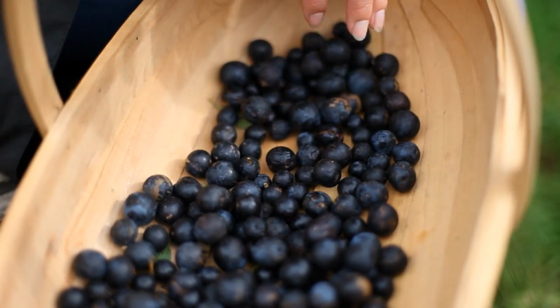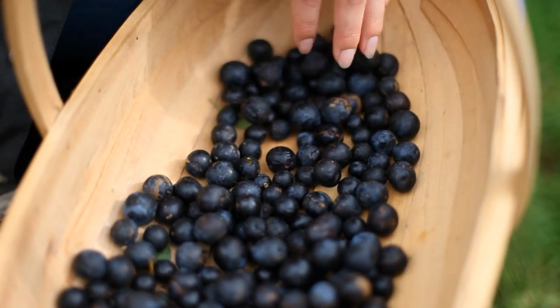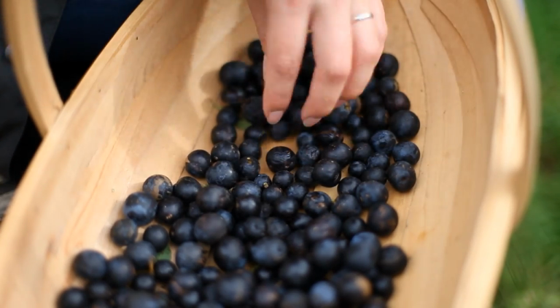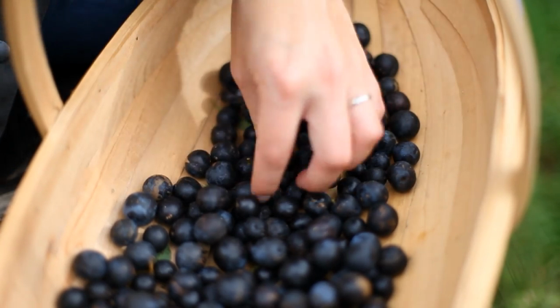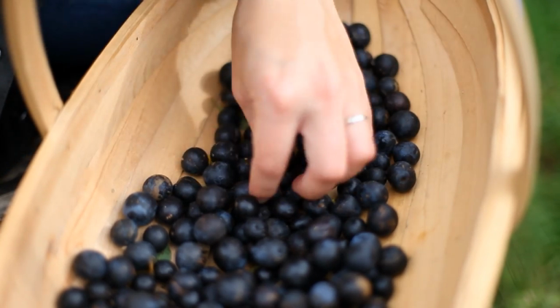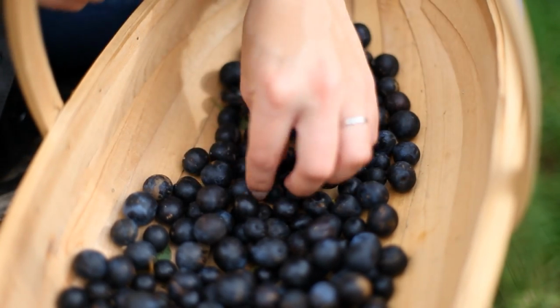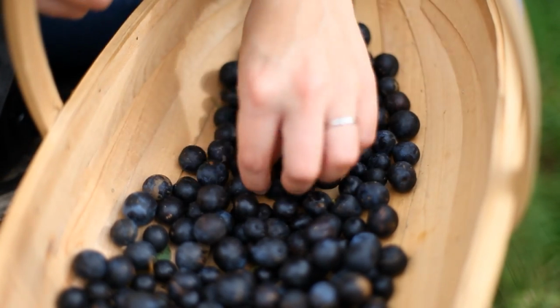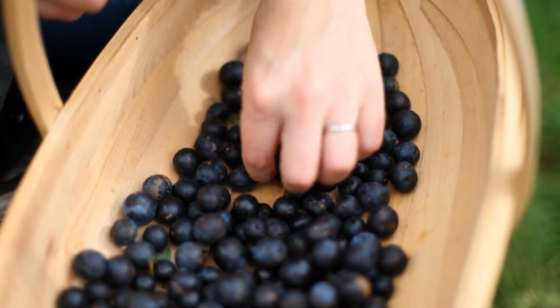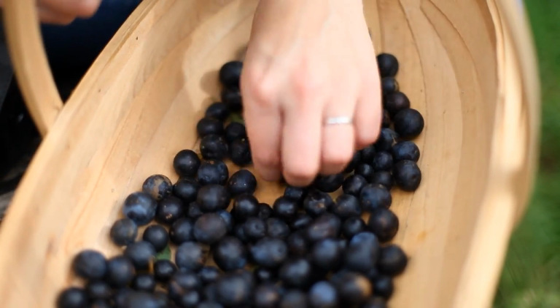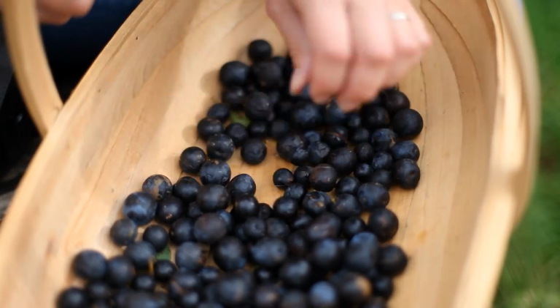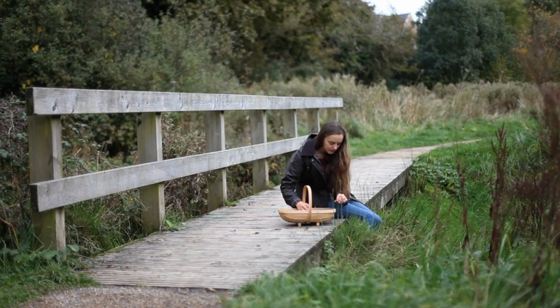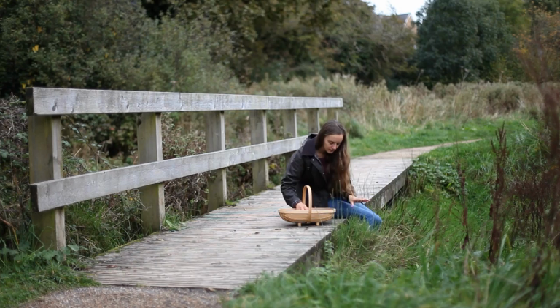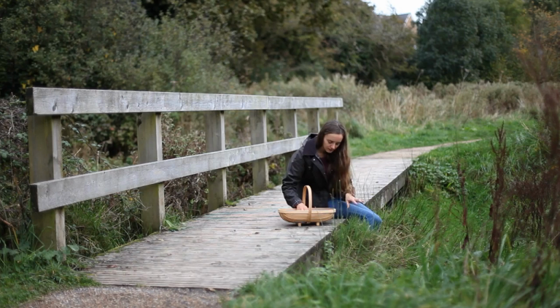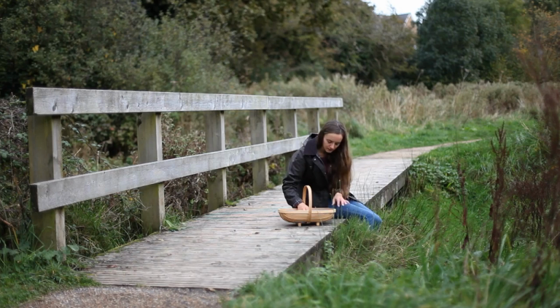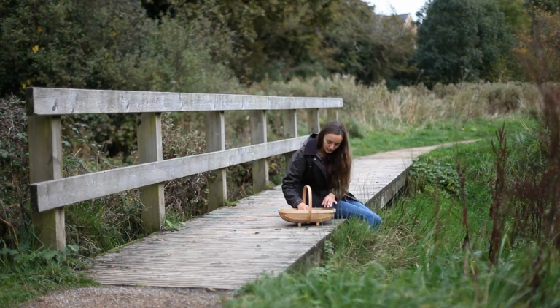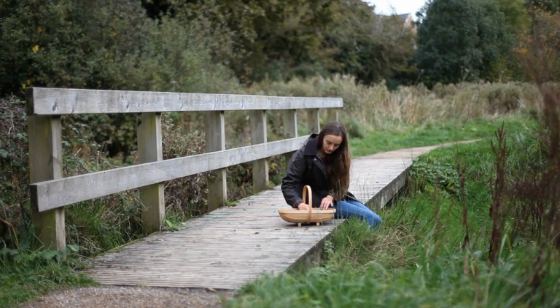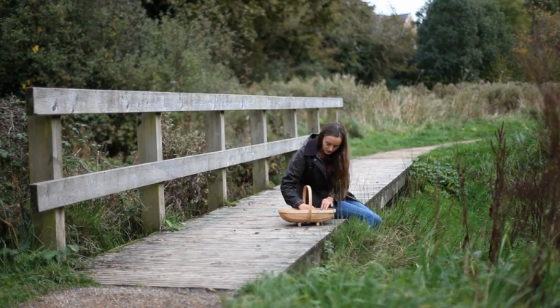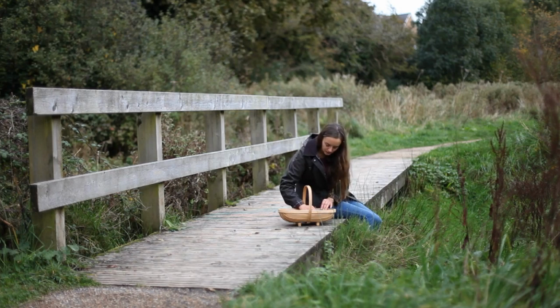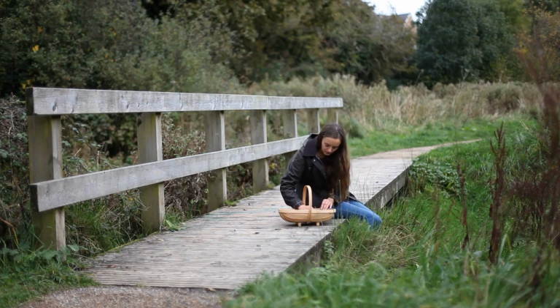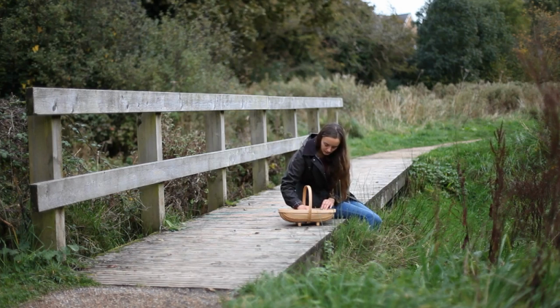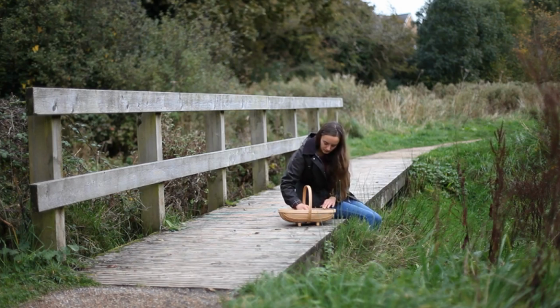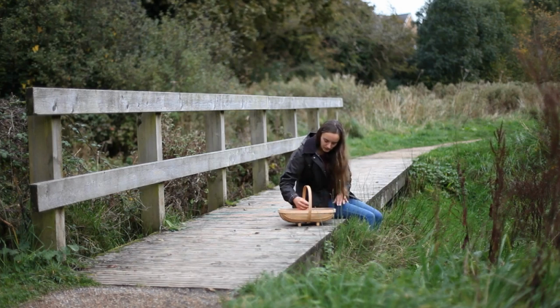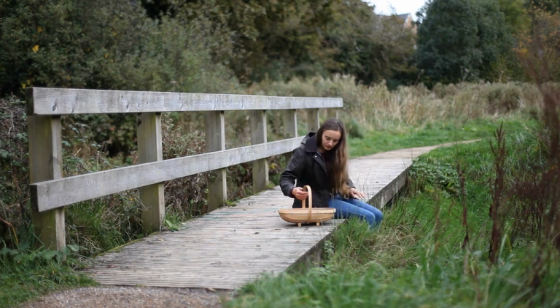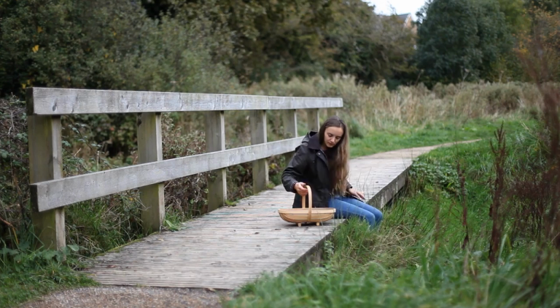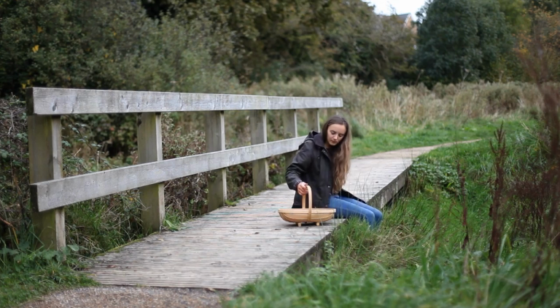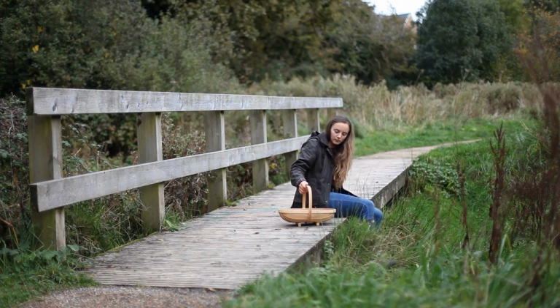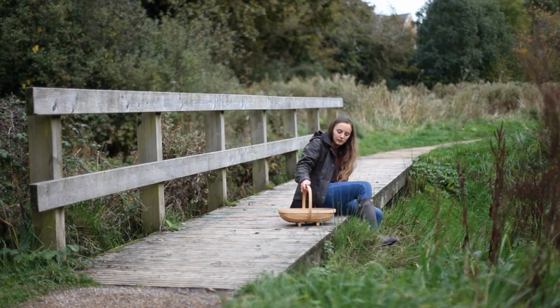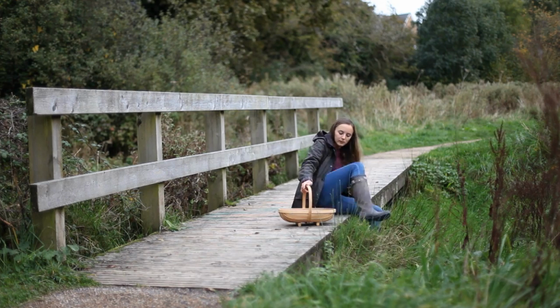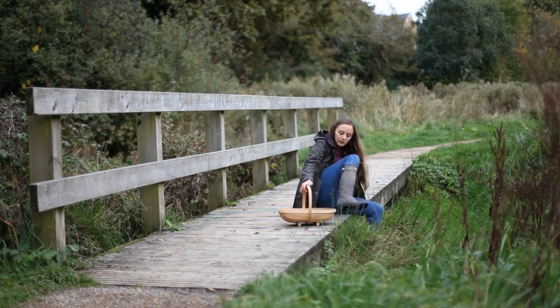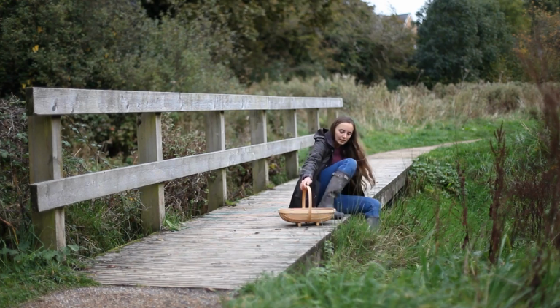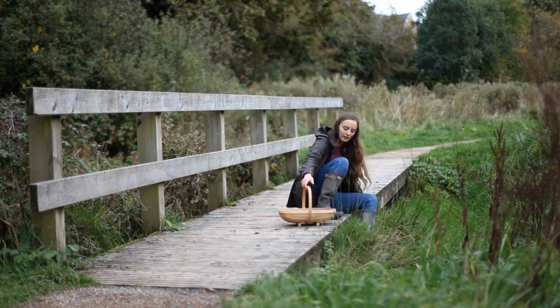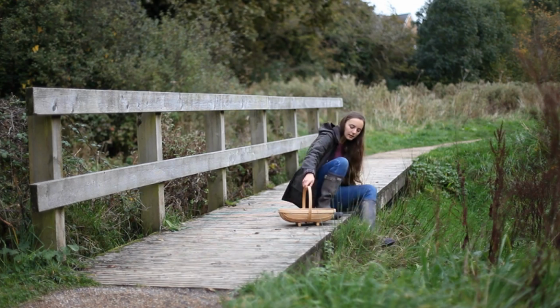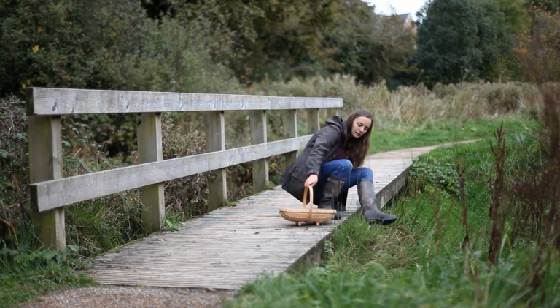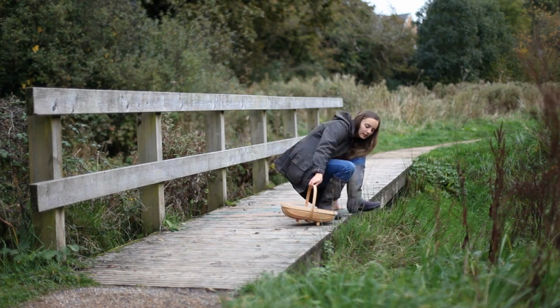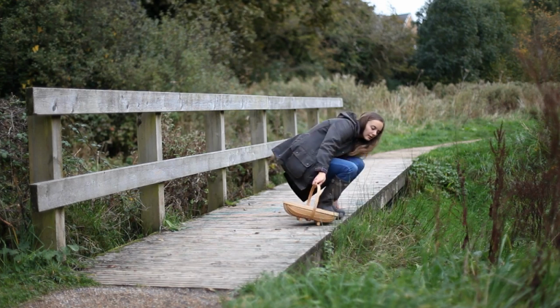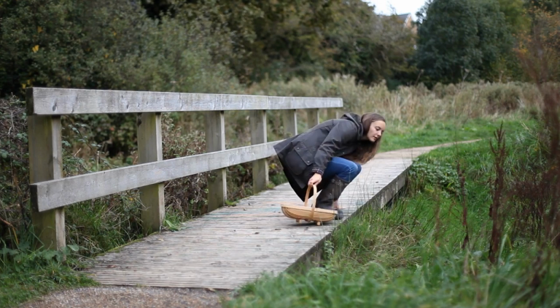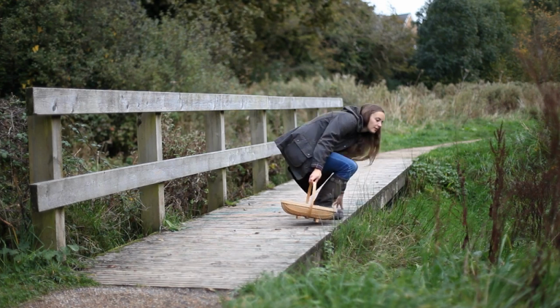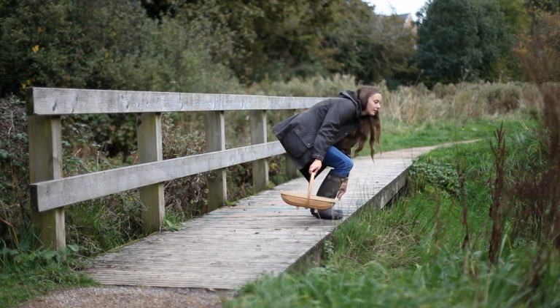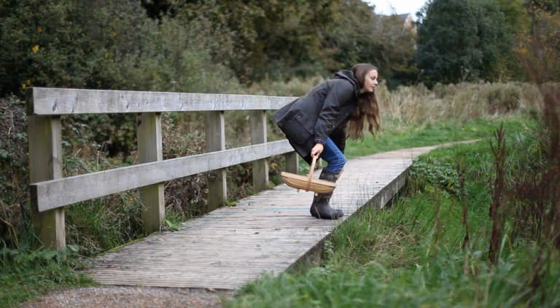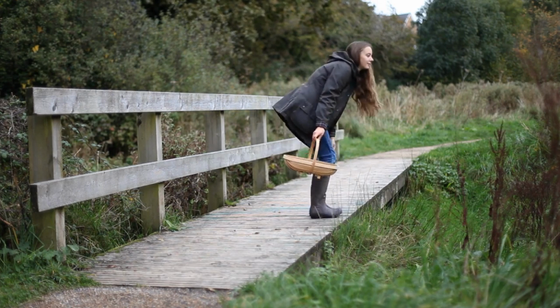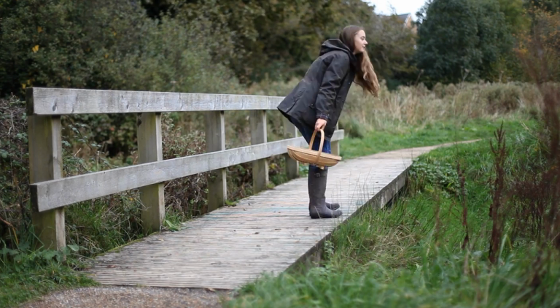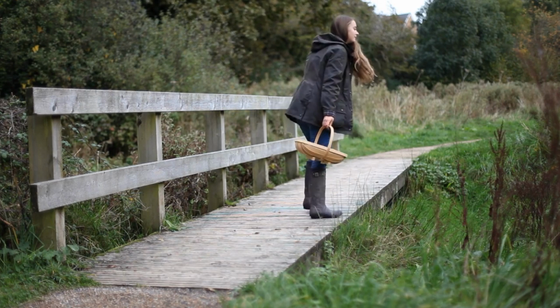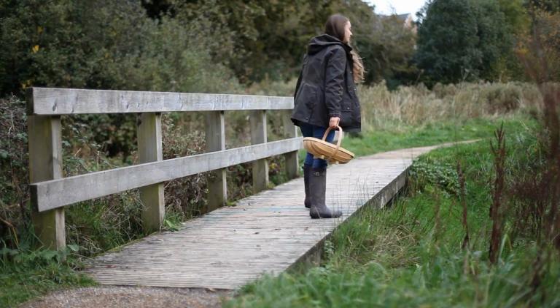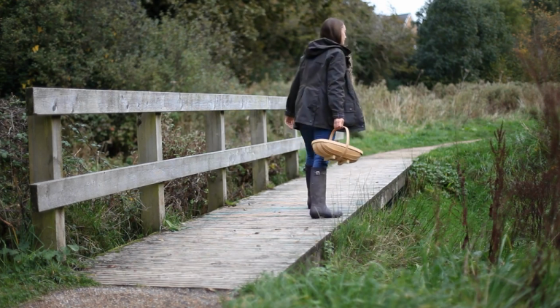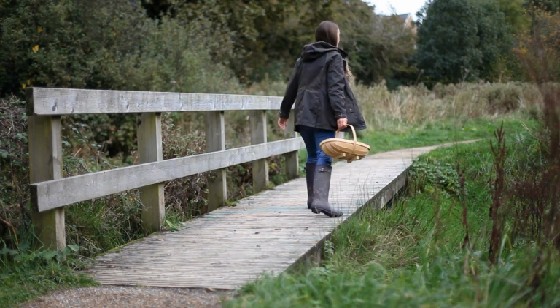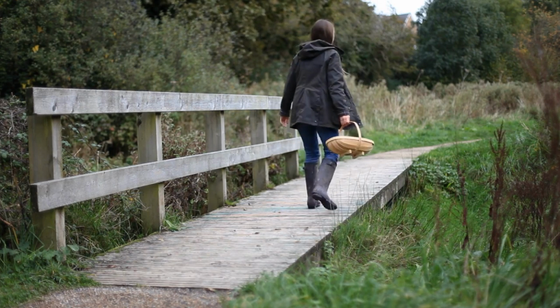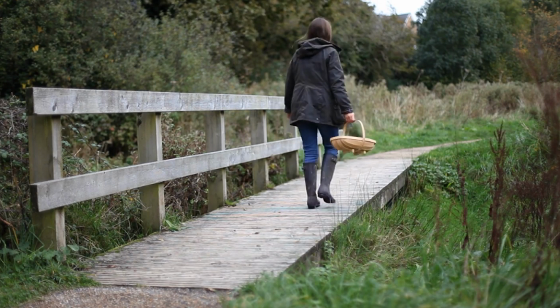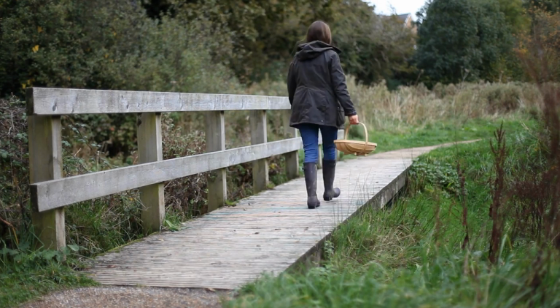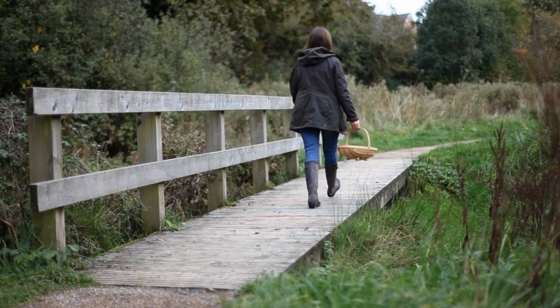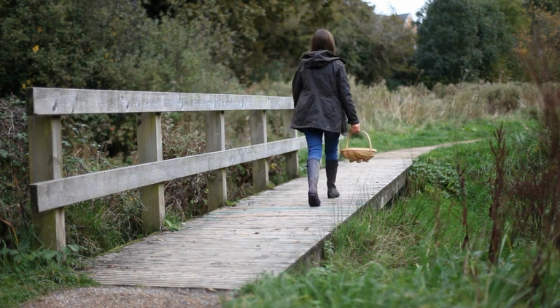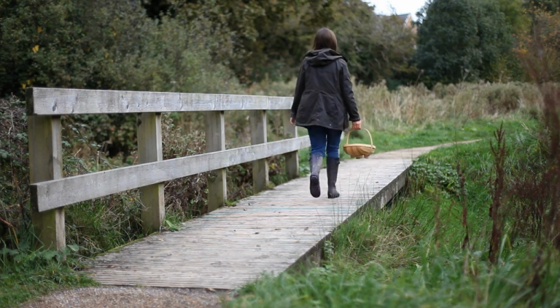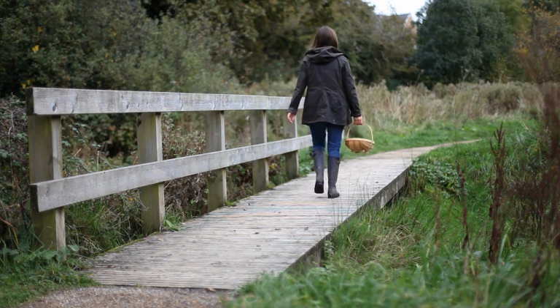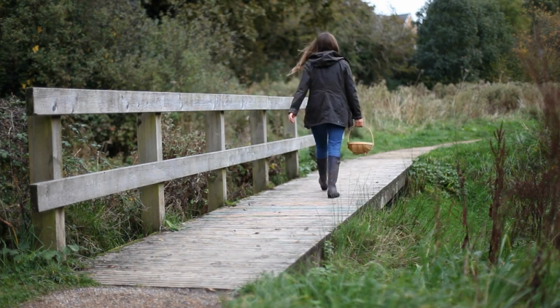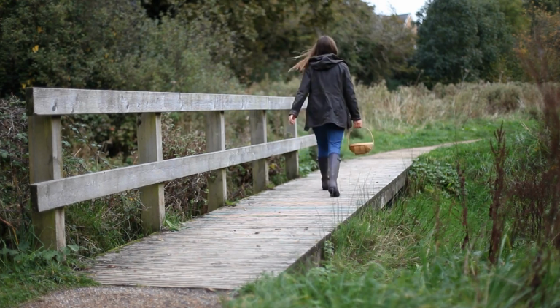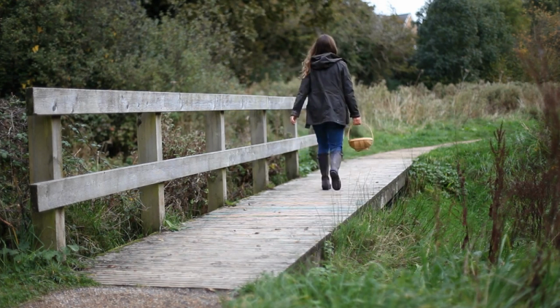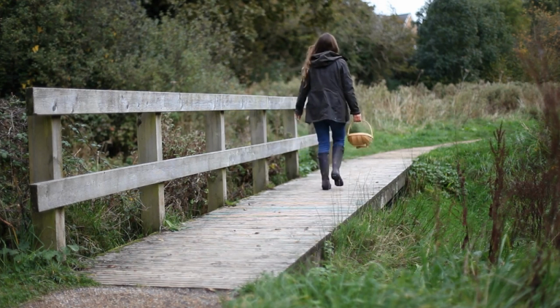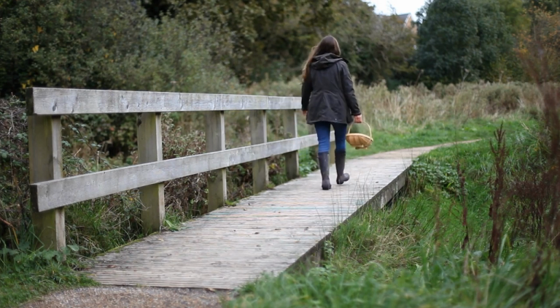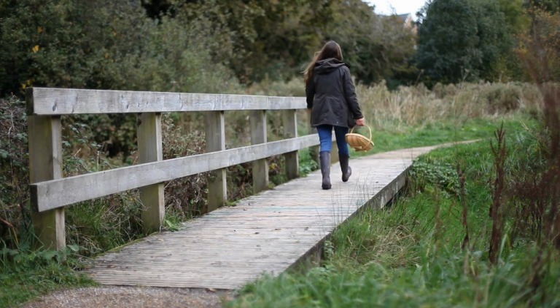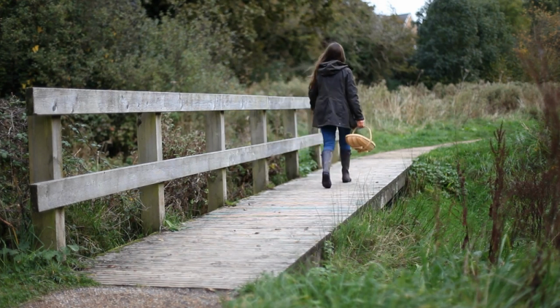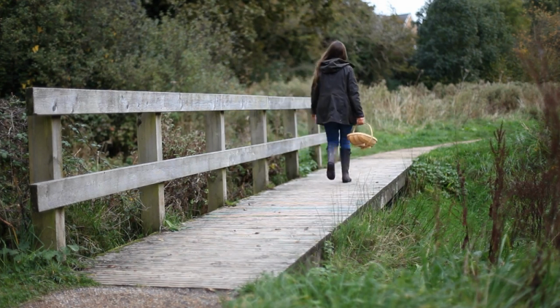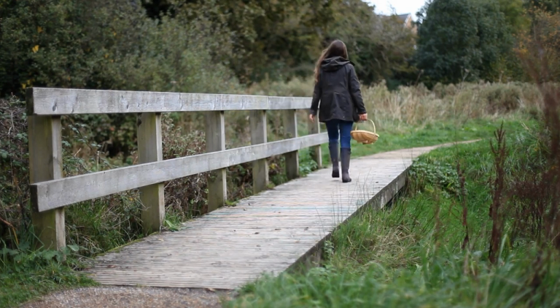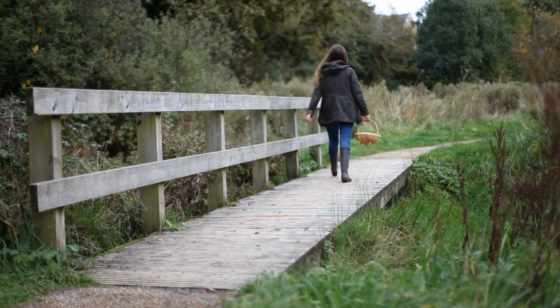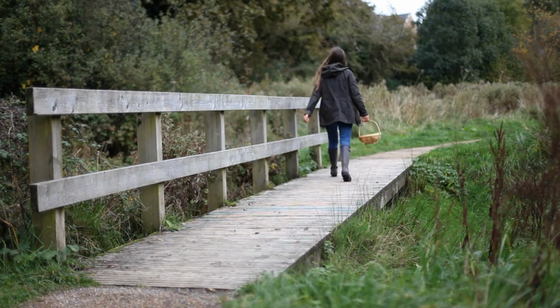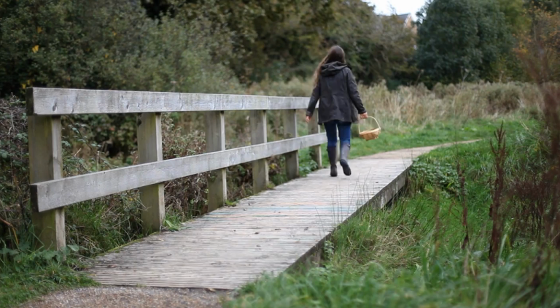Discard any bruised or manky-looking fruit, pick out any twiggy bits, then wash the berries and put them in the freezer overnight so that the skins split open.